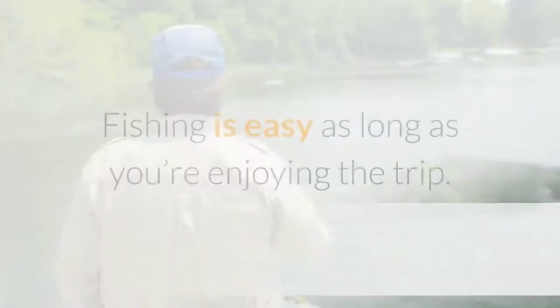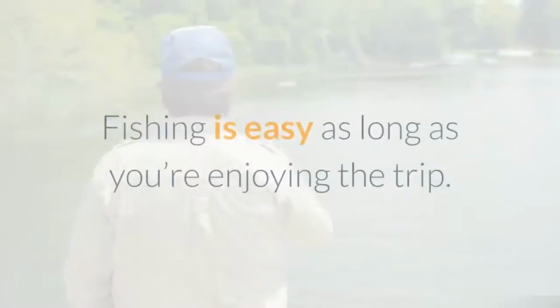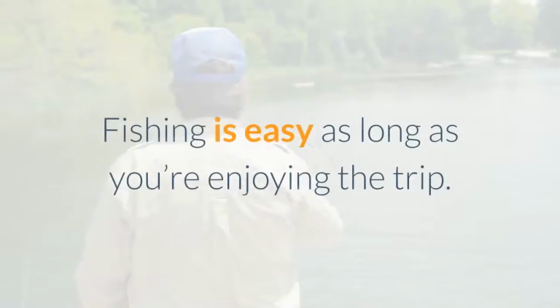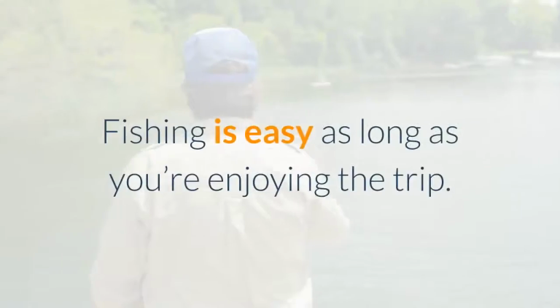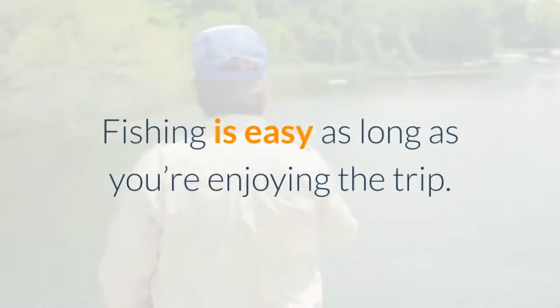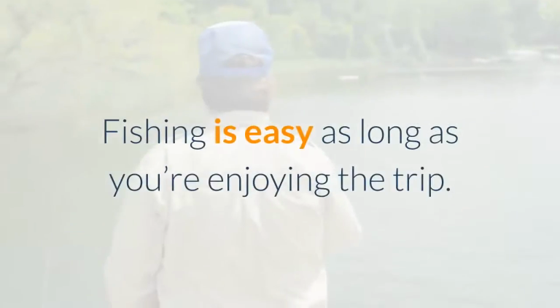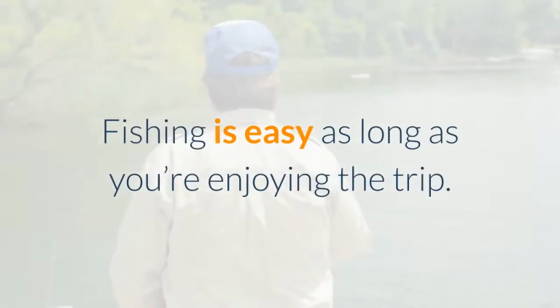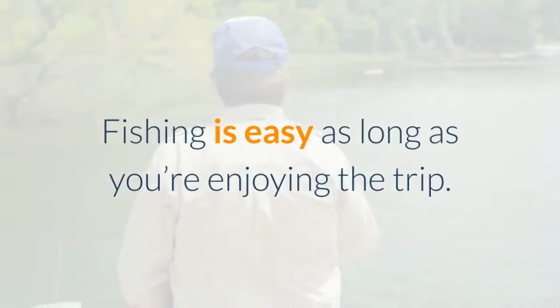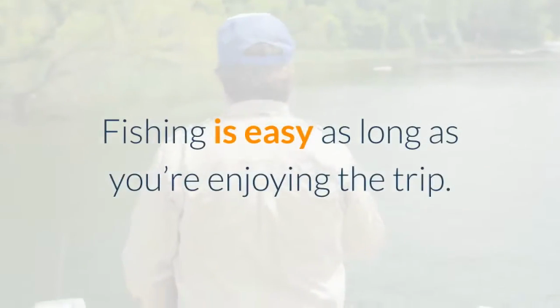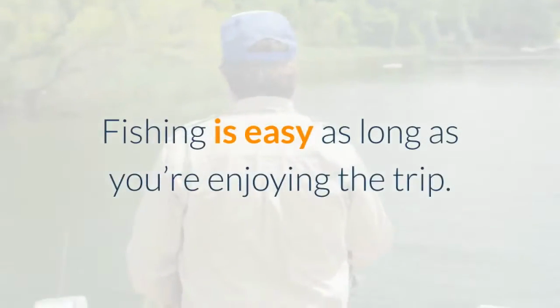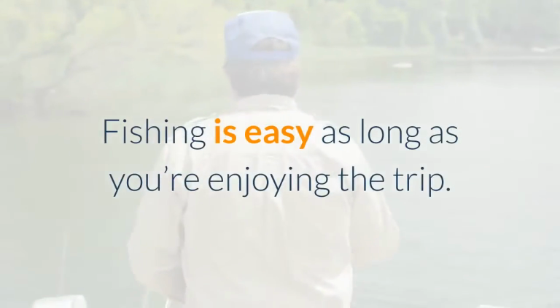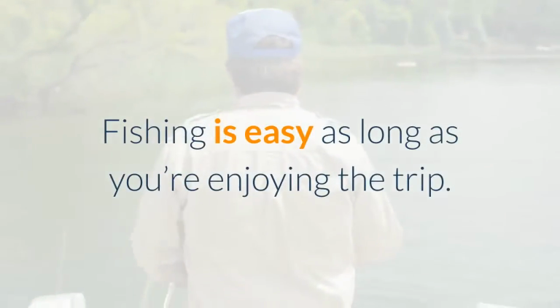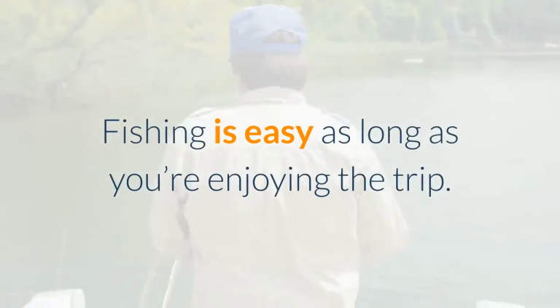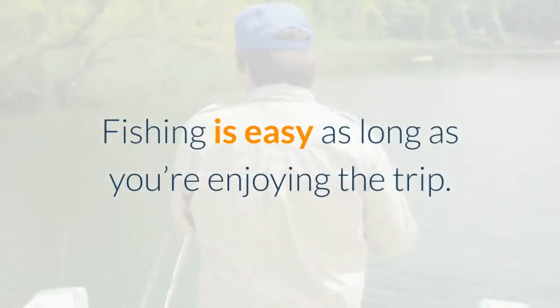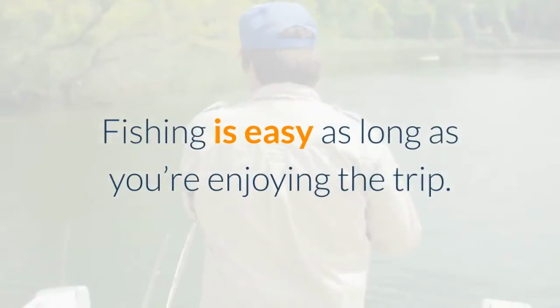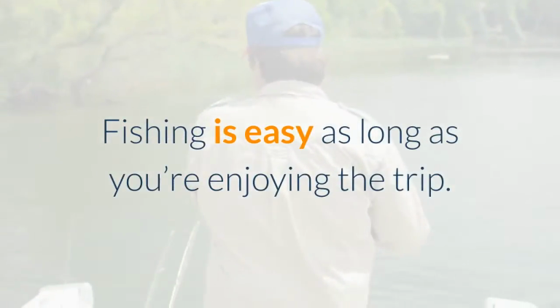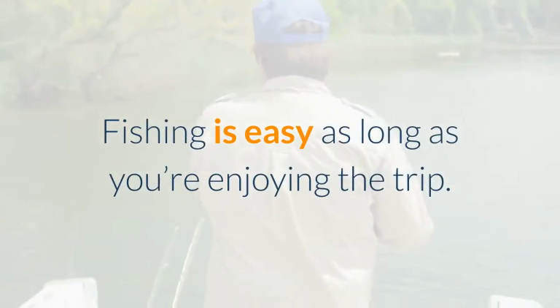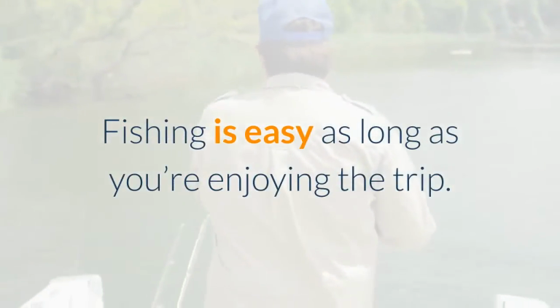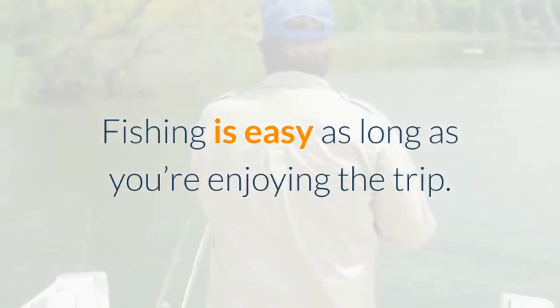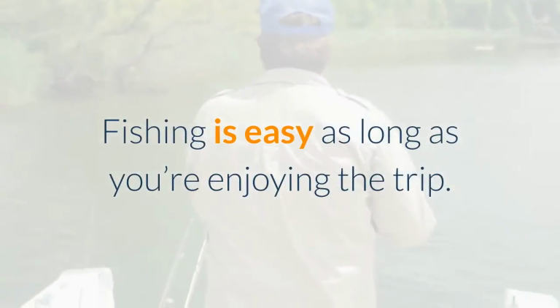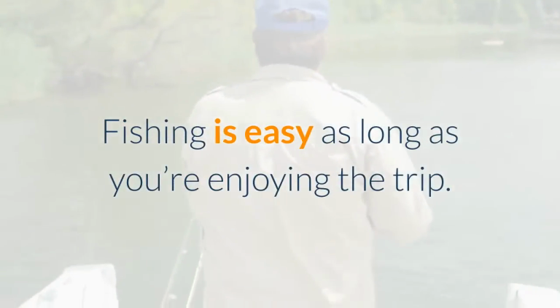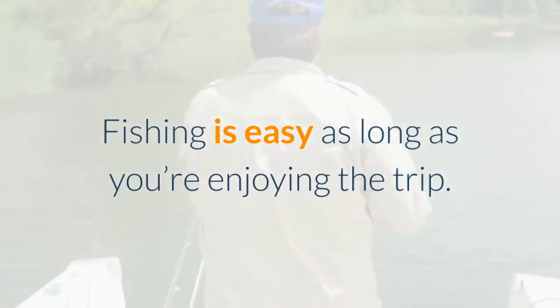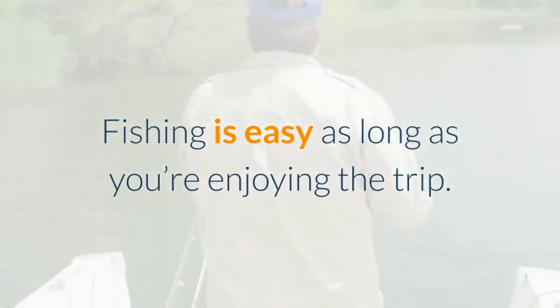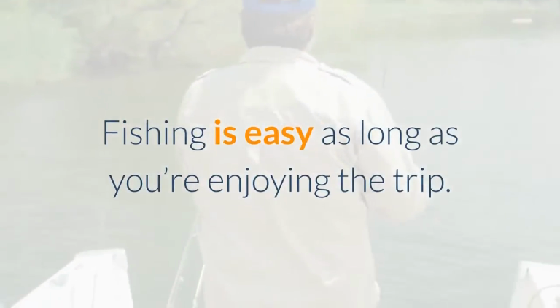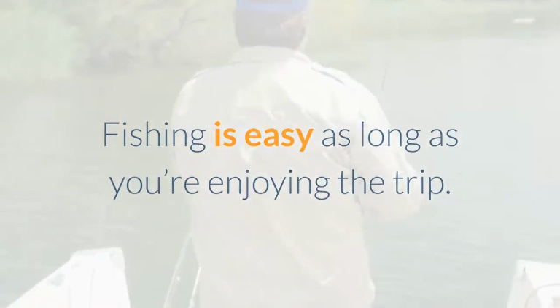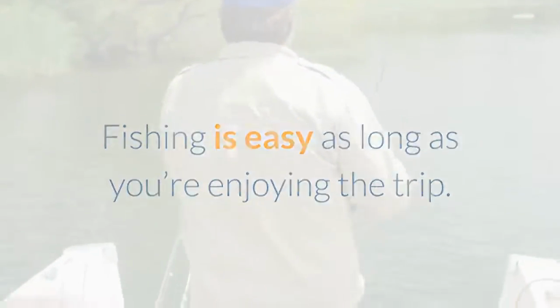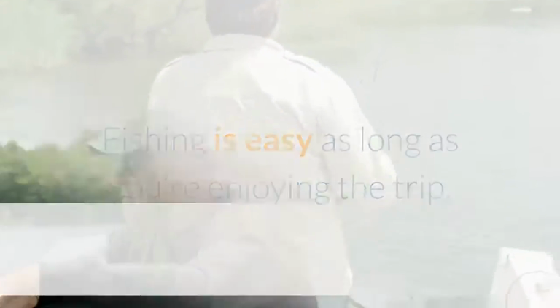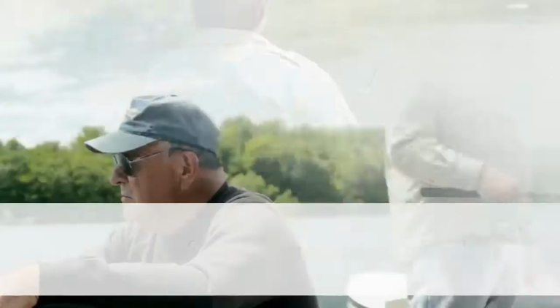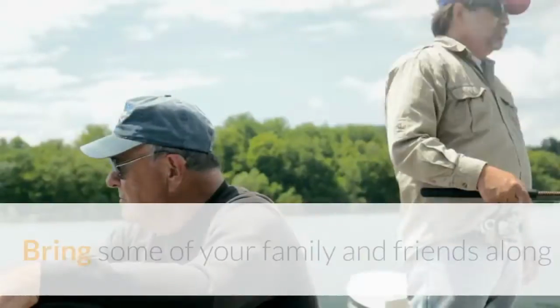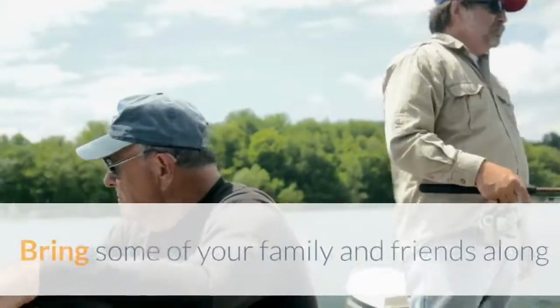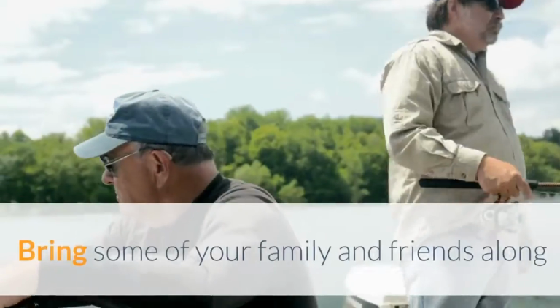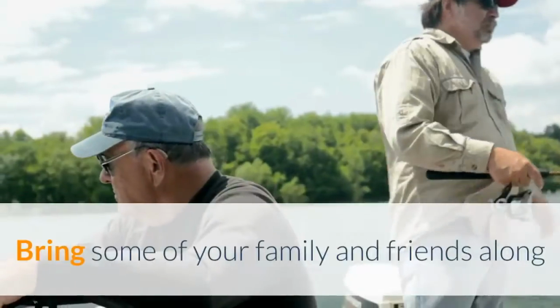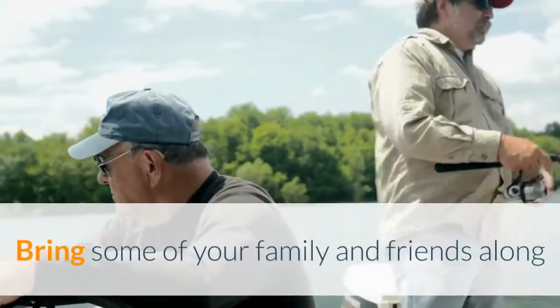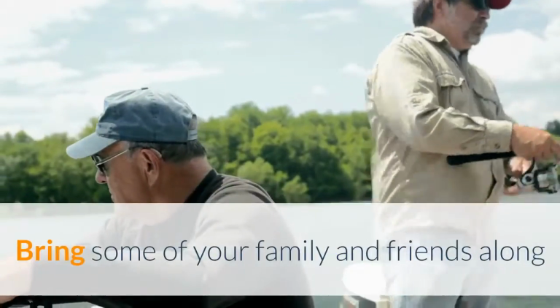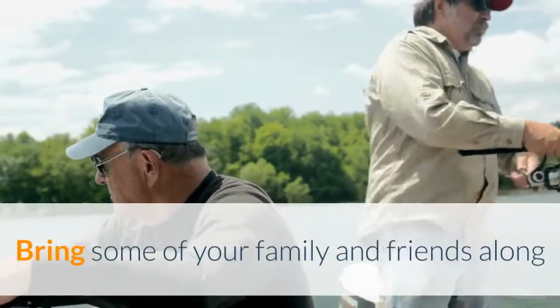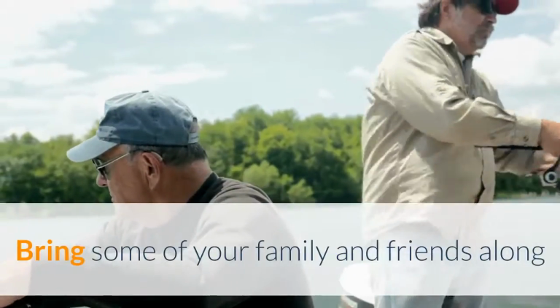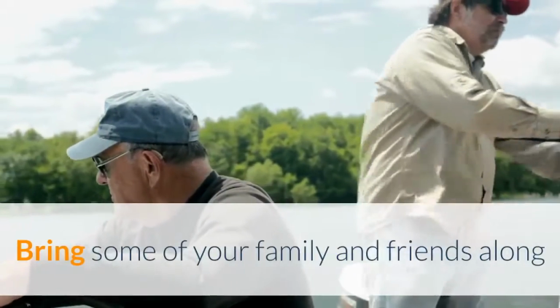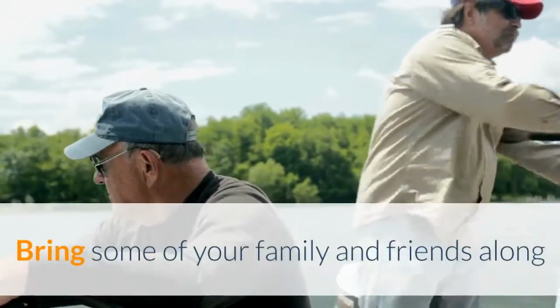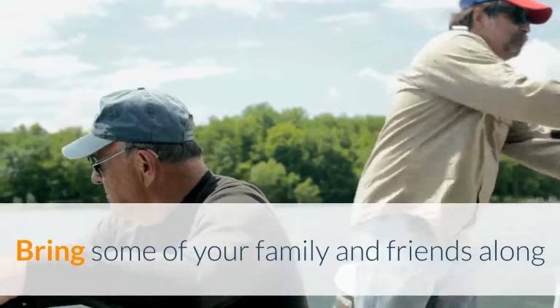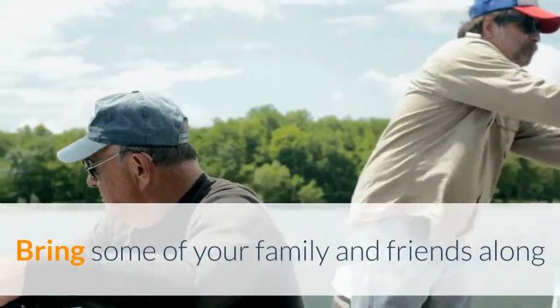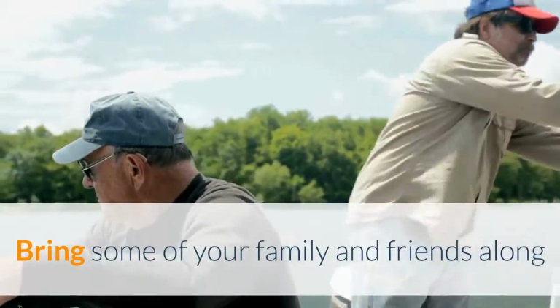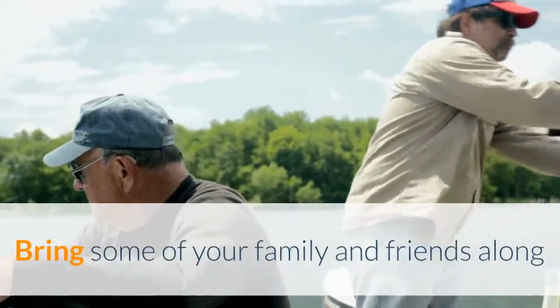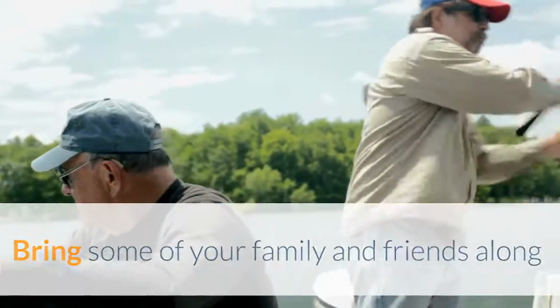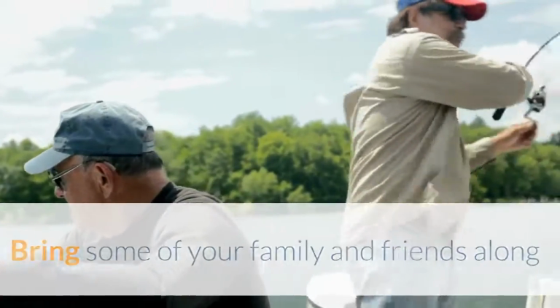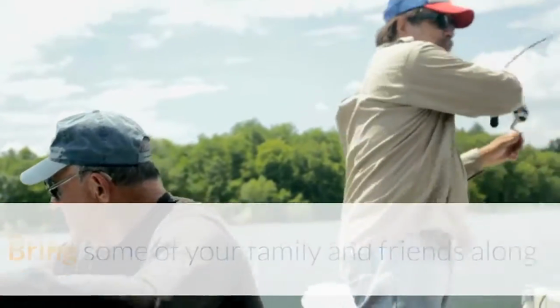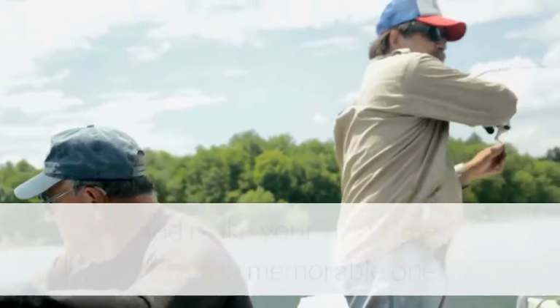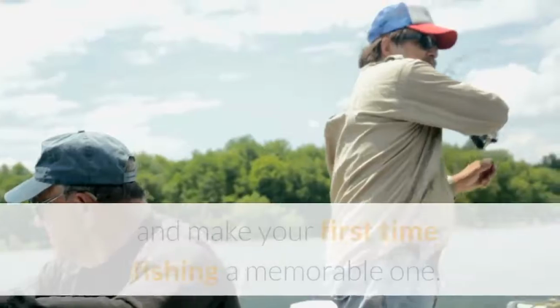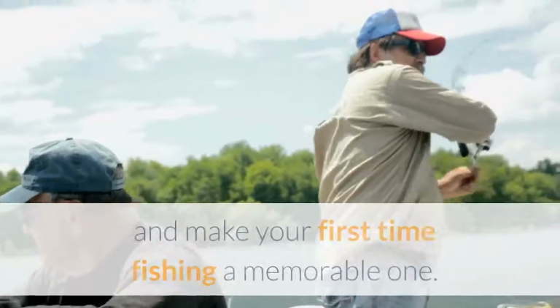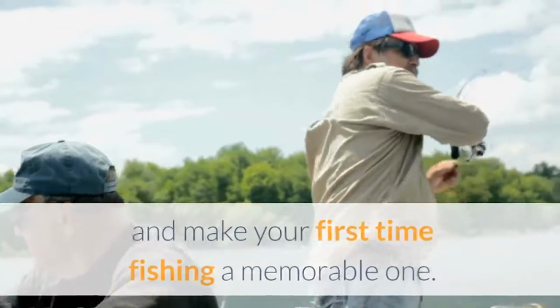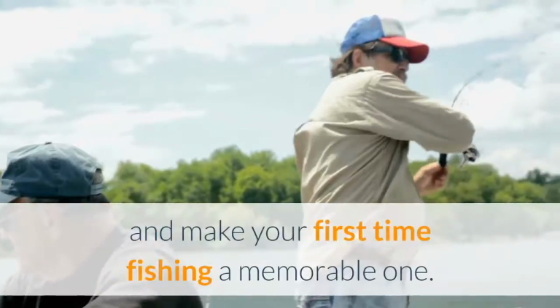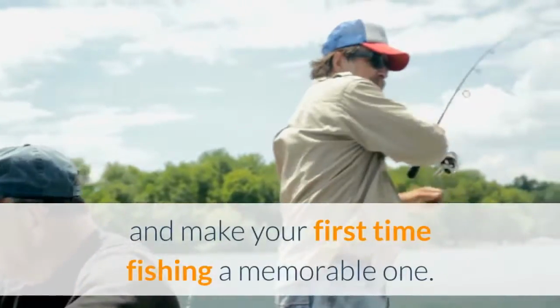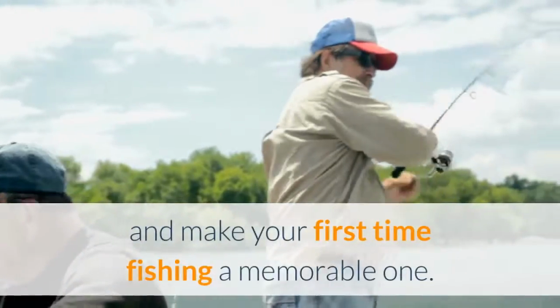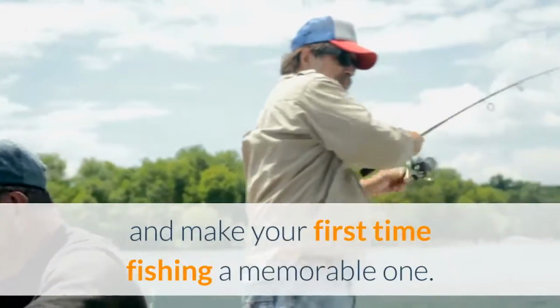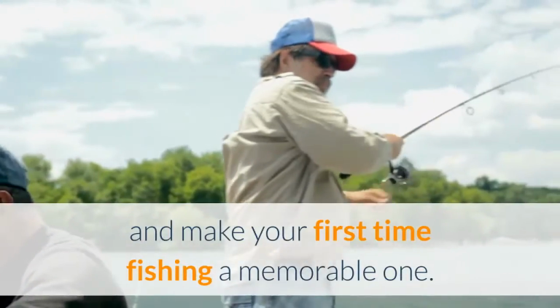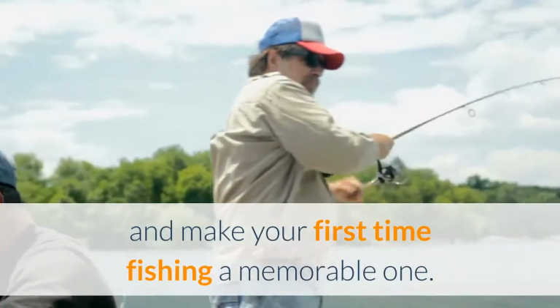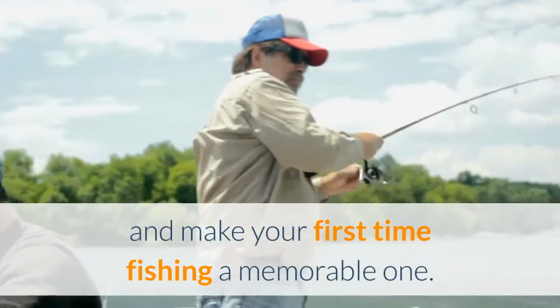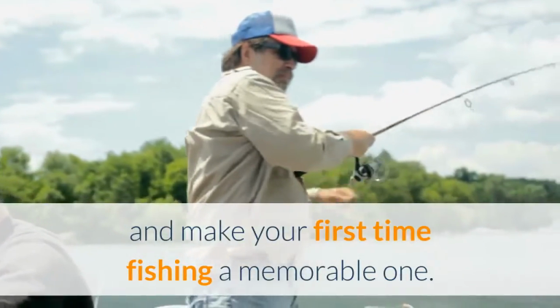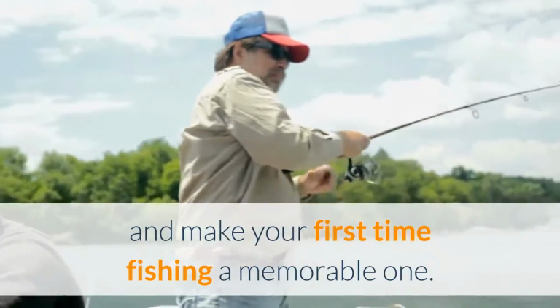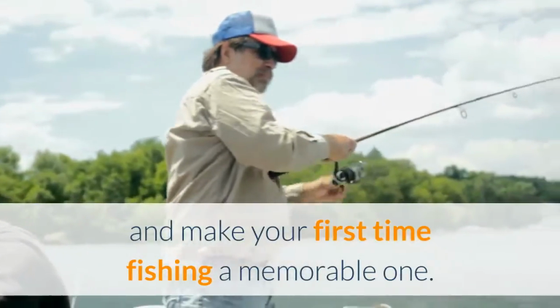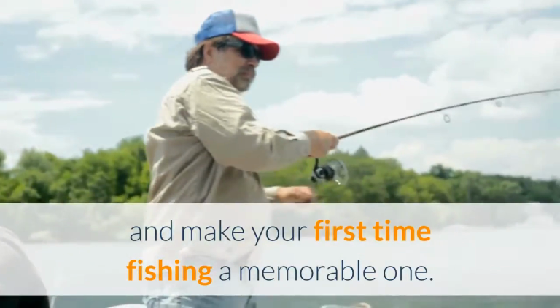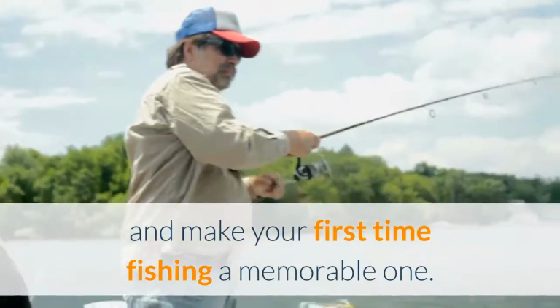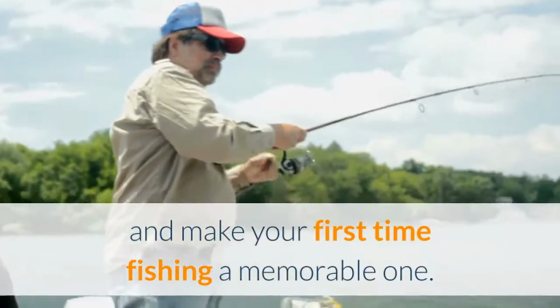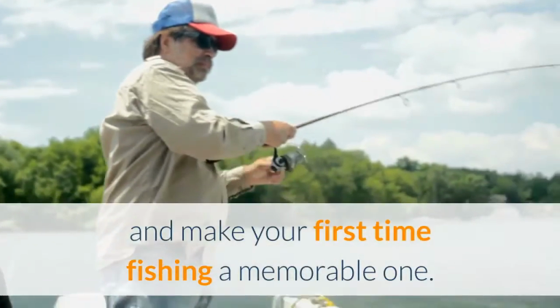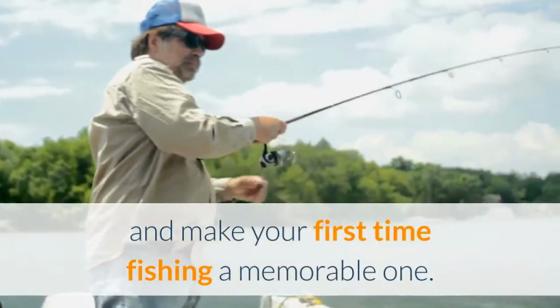Fishing is easy as long as you're enjoying the trip. Bring some of your family and friends along and make your first time fishing a memorable one.